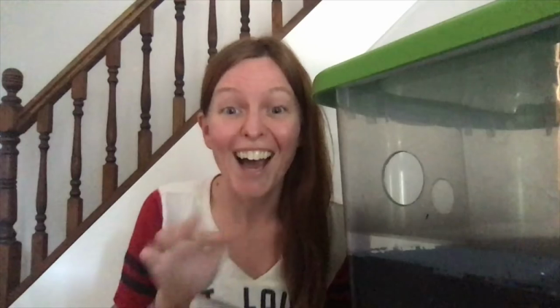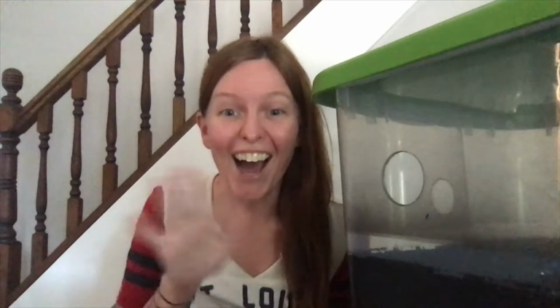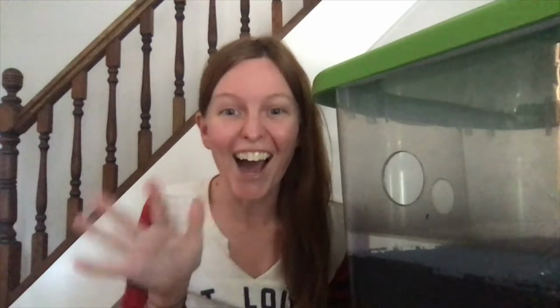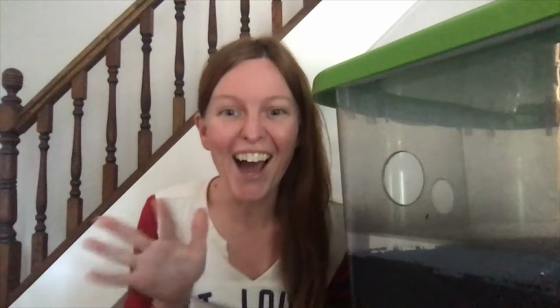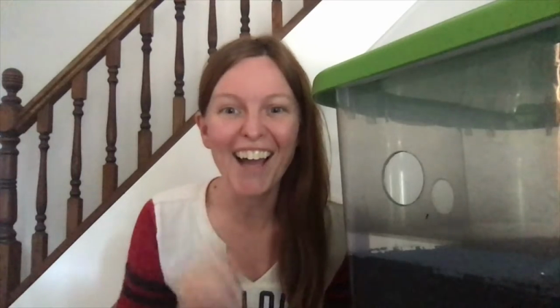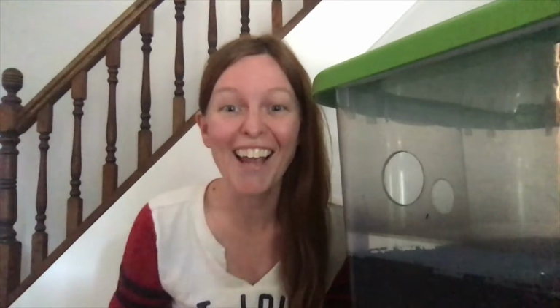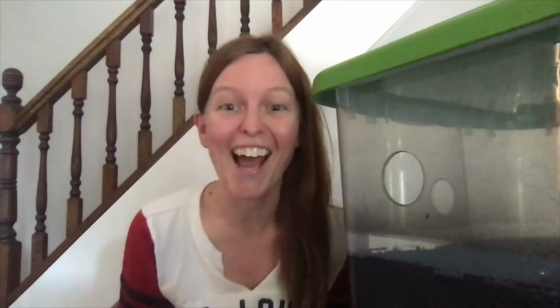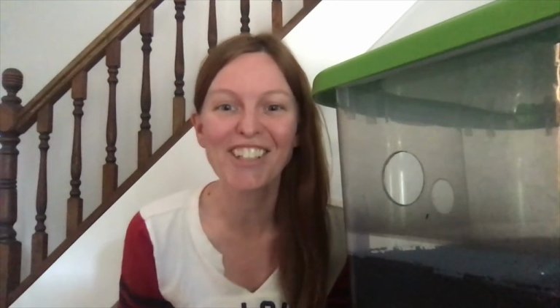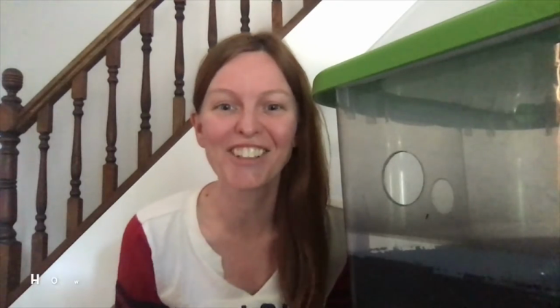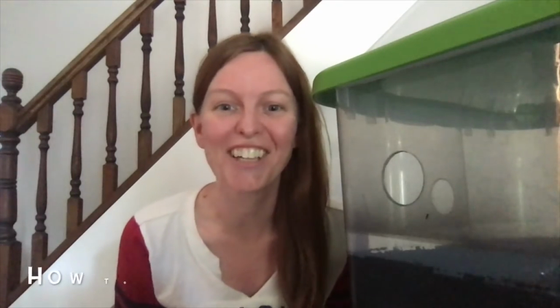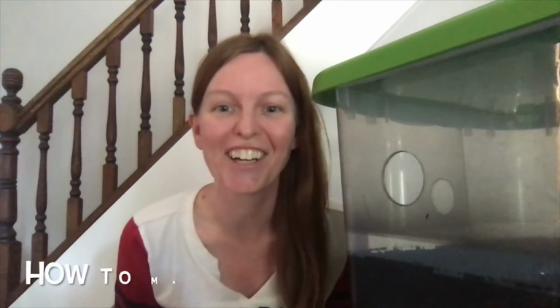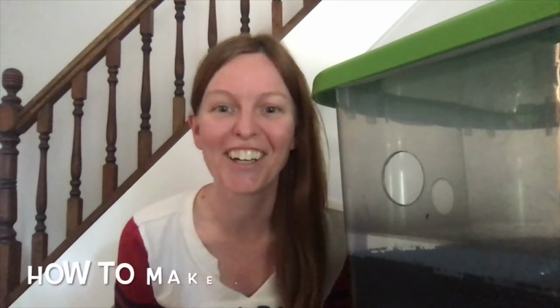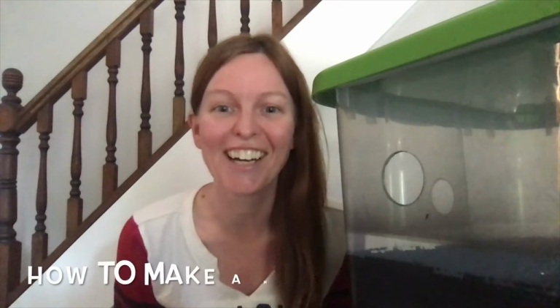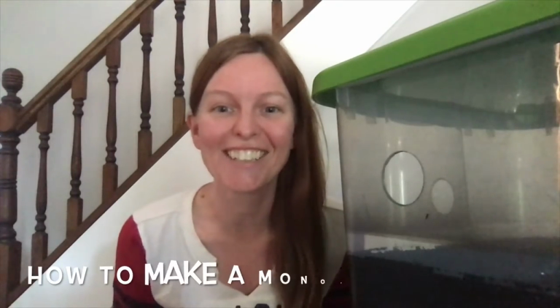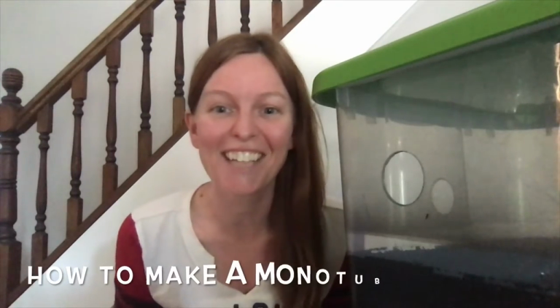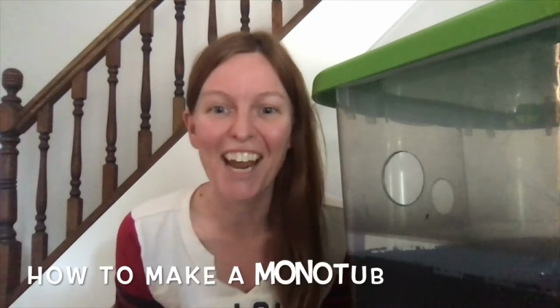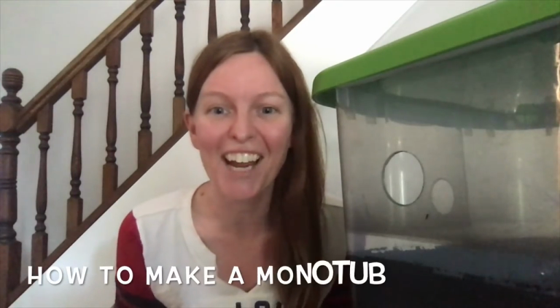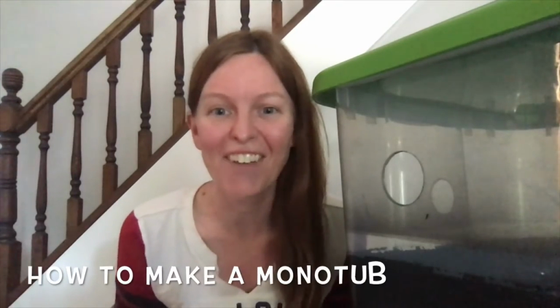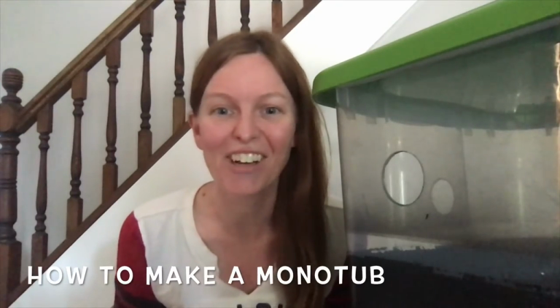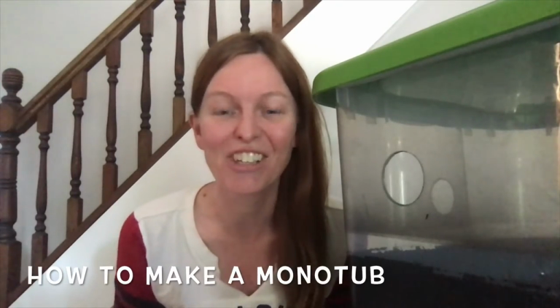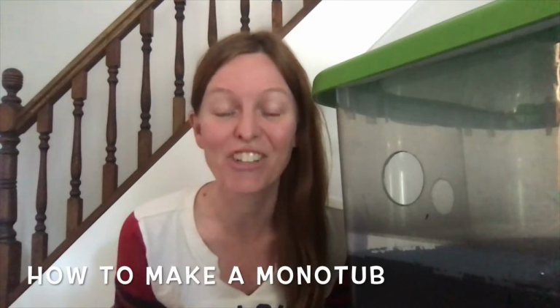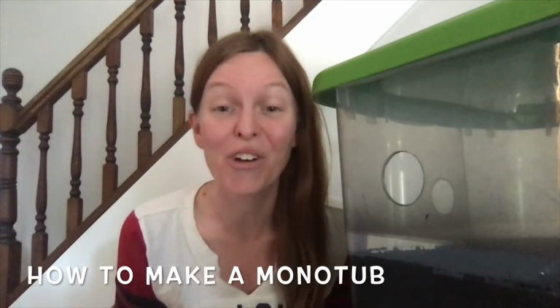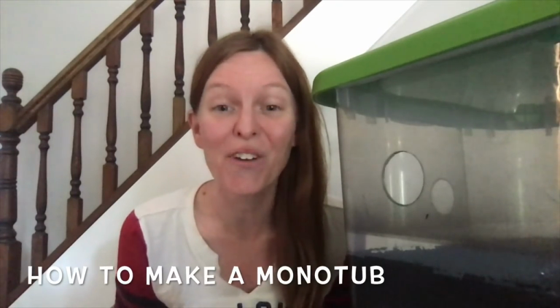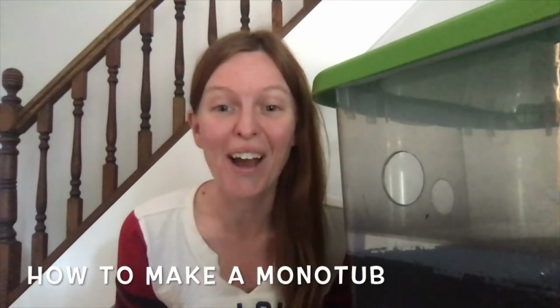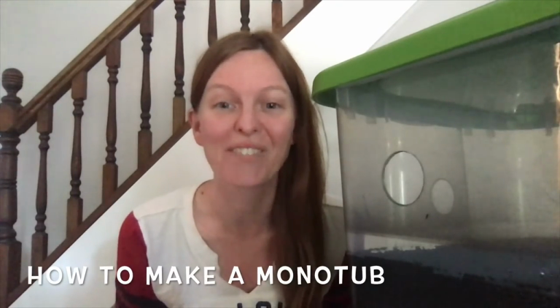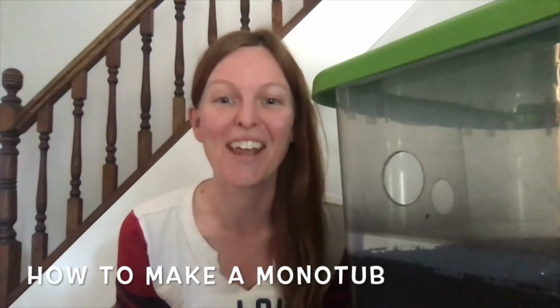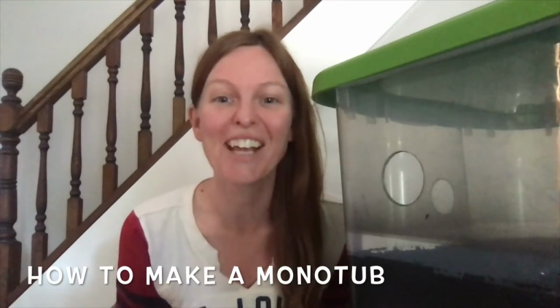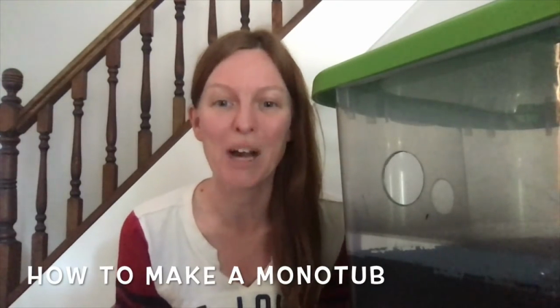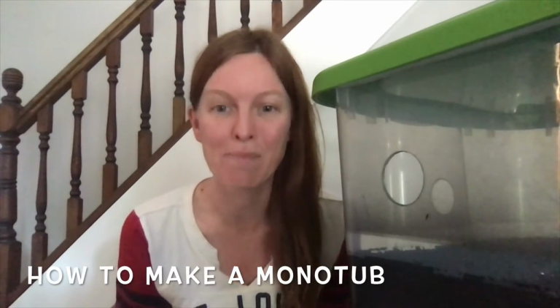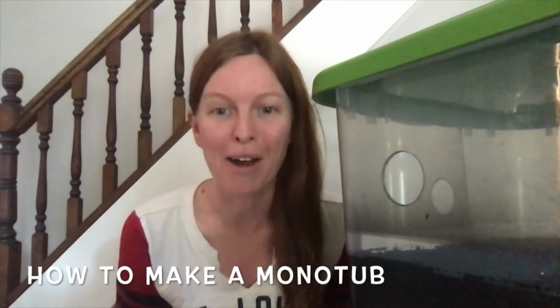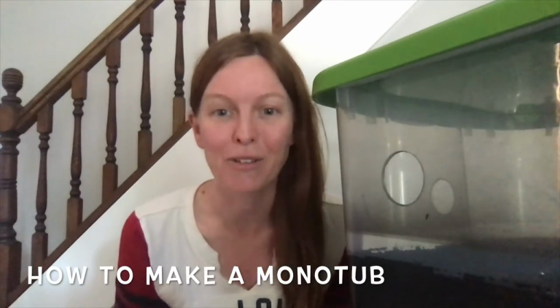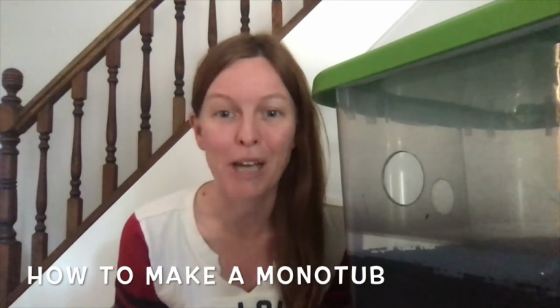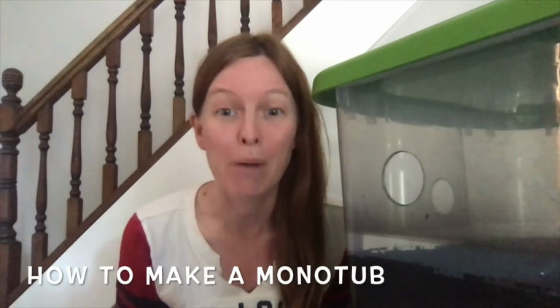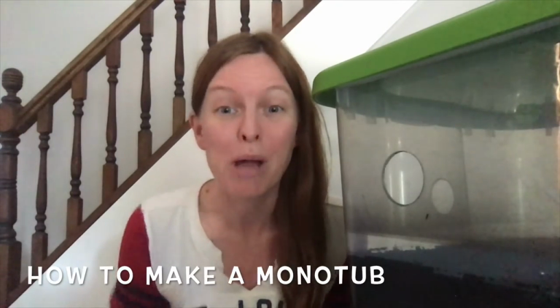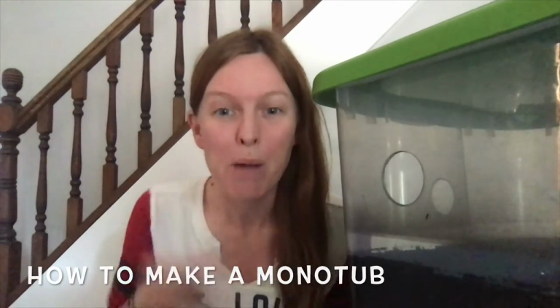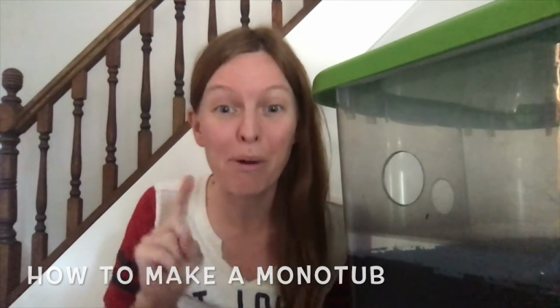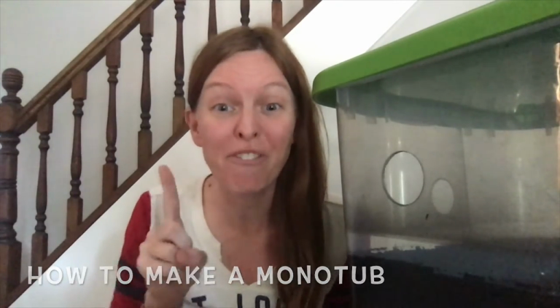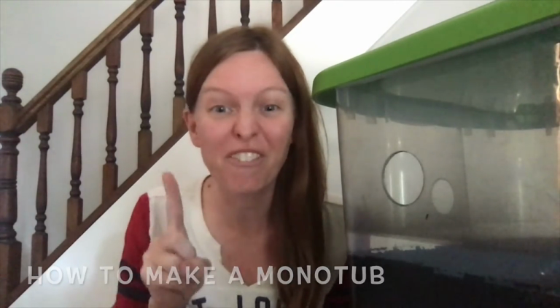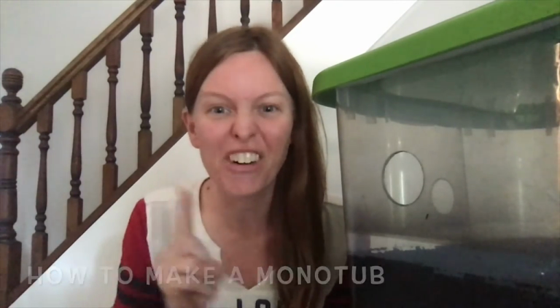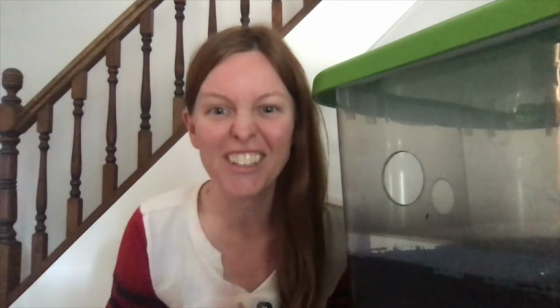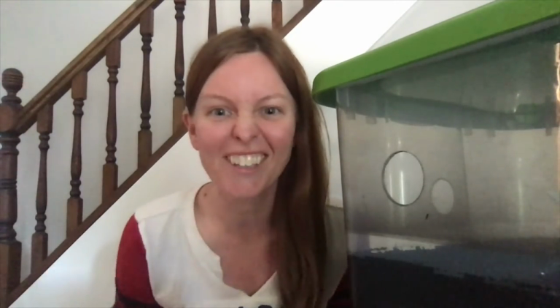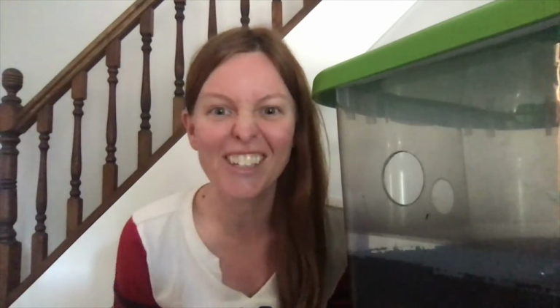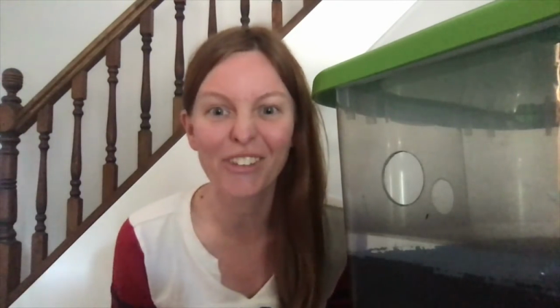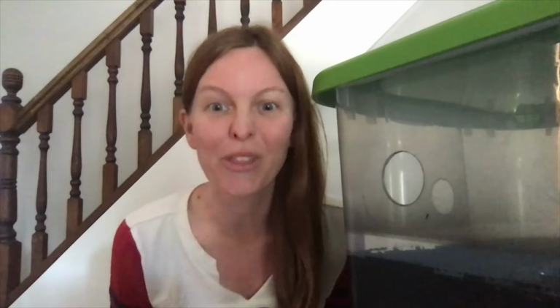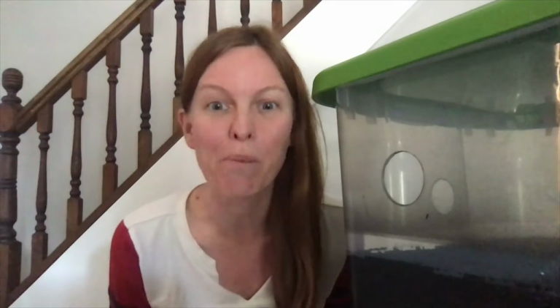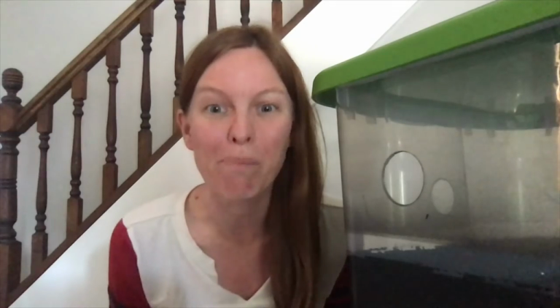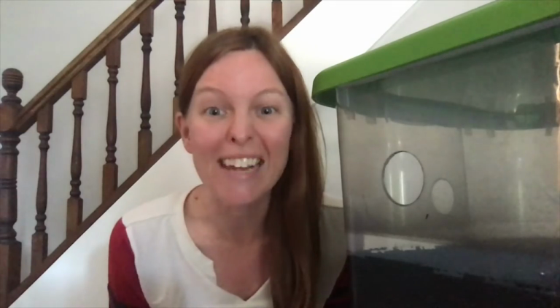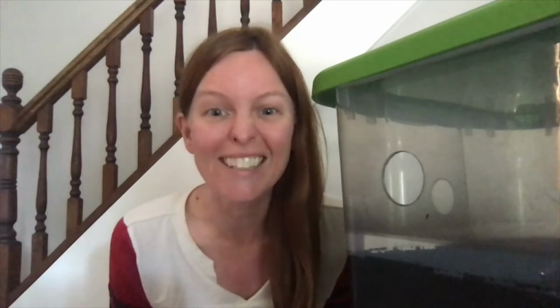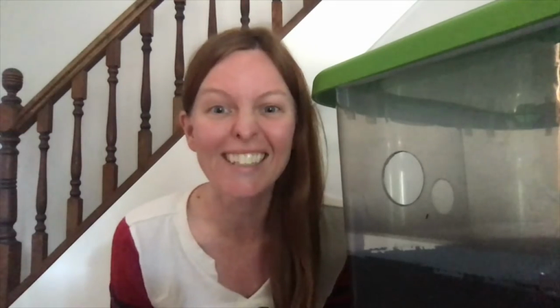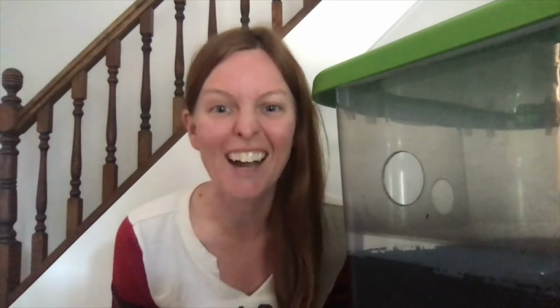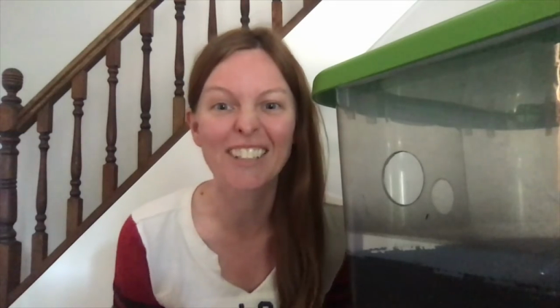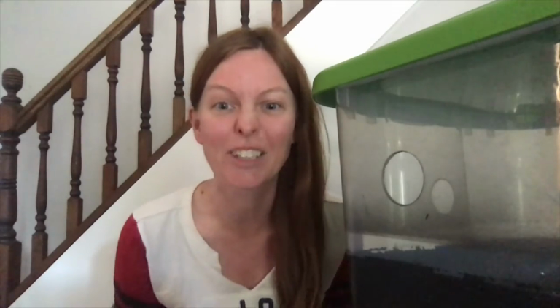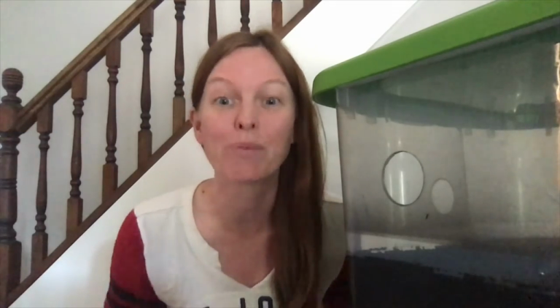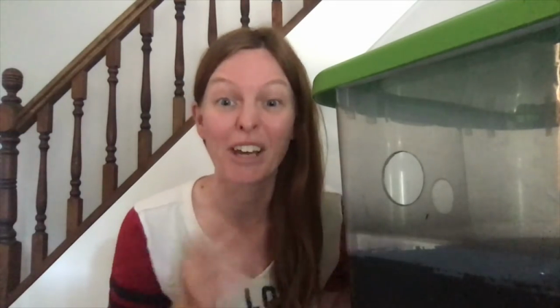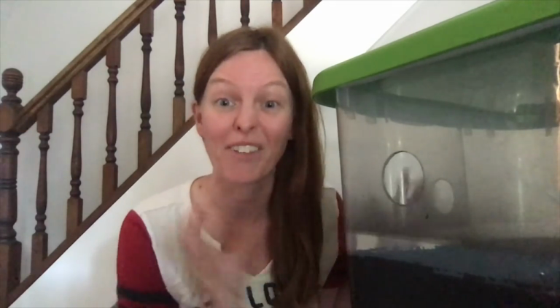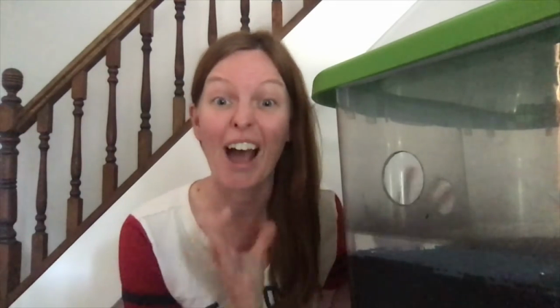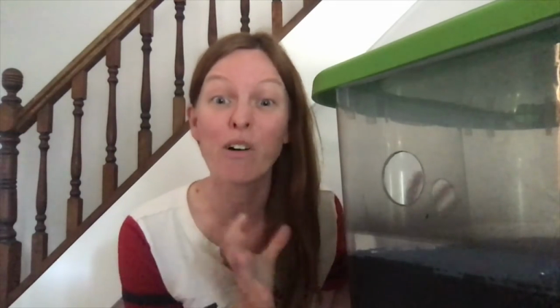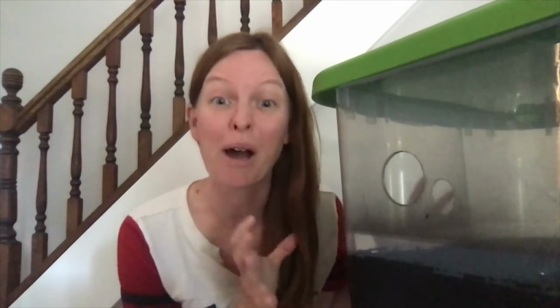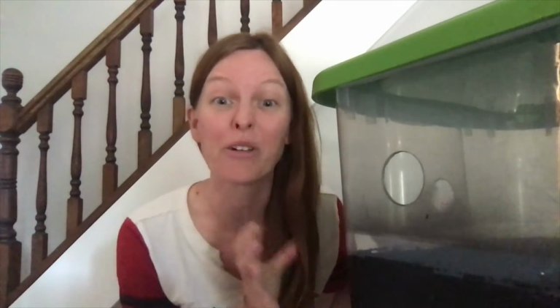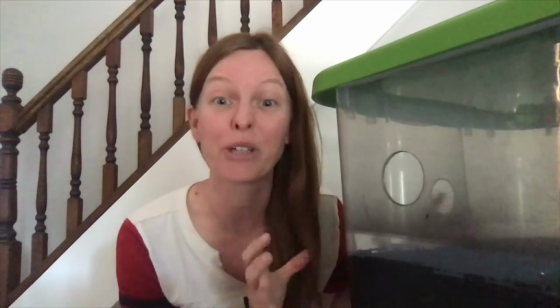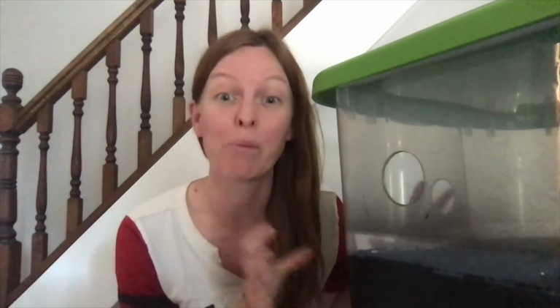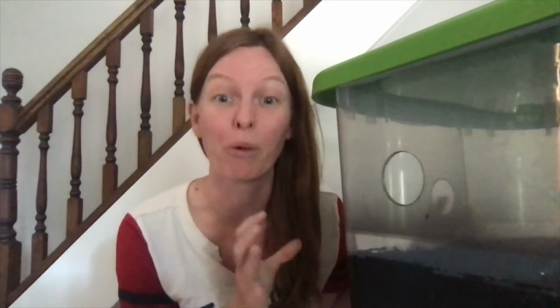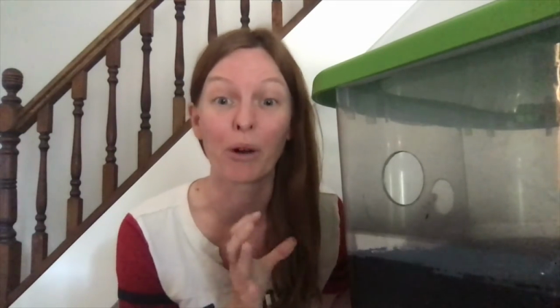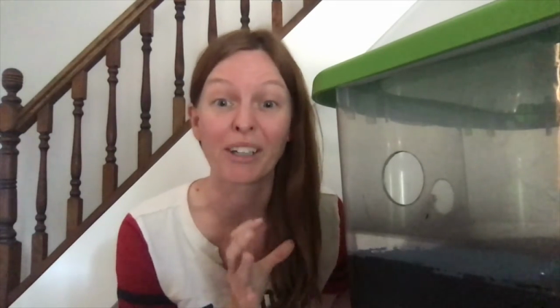Hi, Ashley here, and today I'm going to show you how to make a monotub. But first, let's learn the basic concepts of how a monotub works.